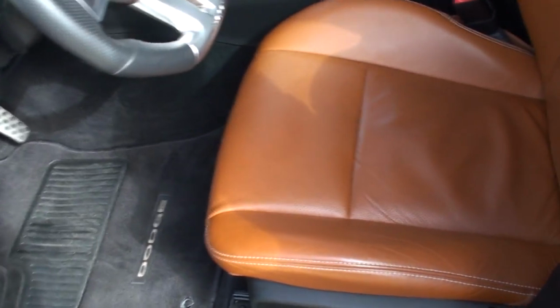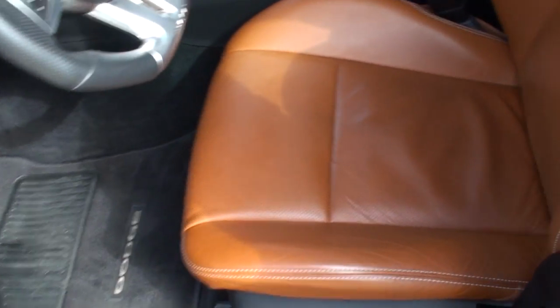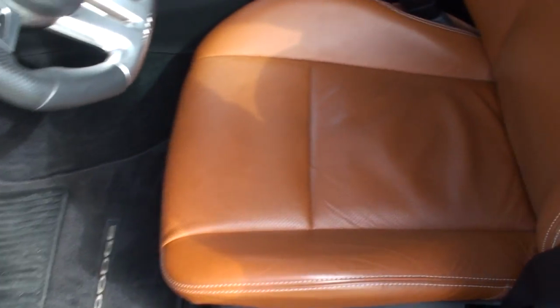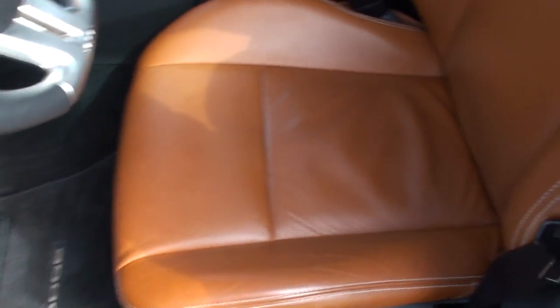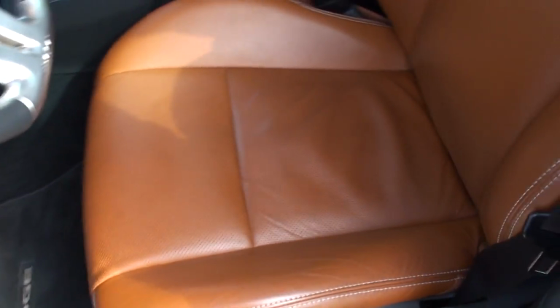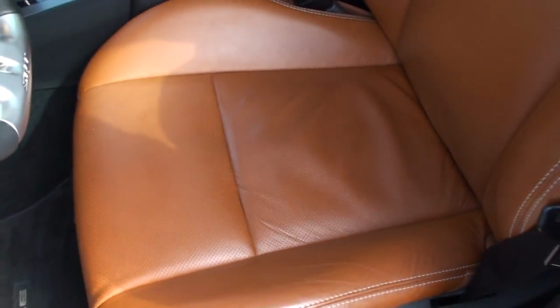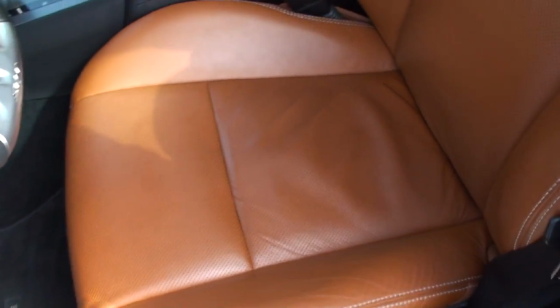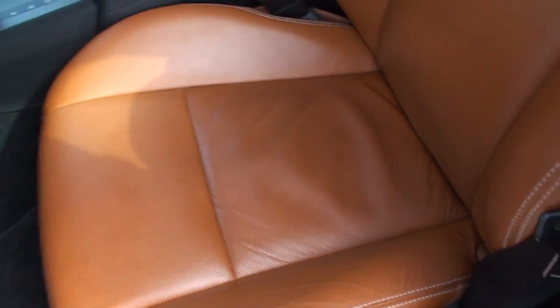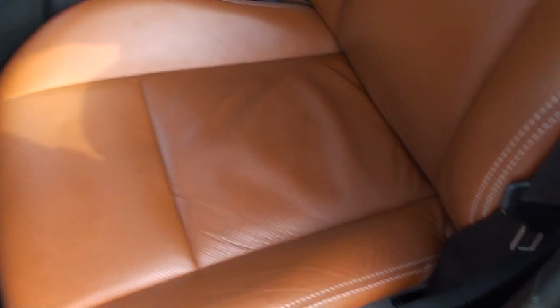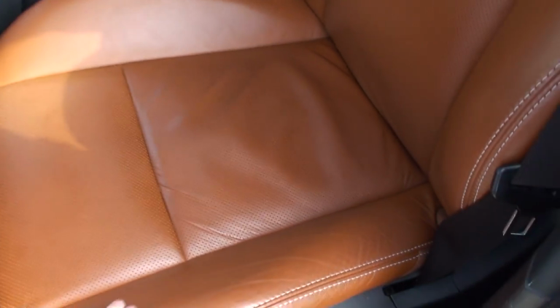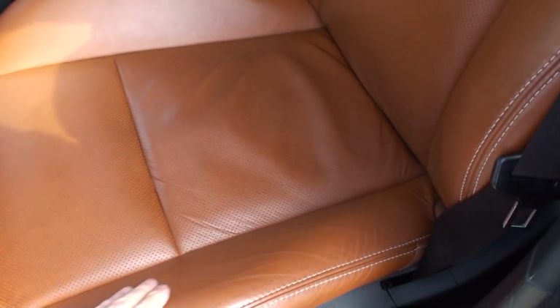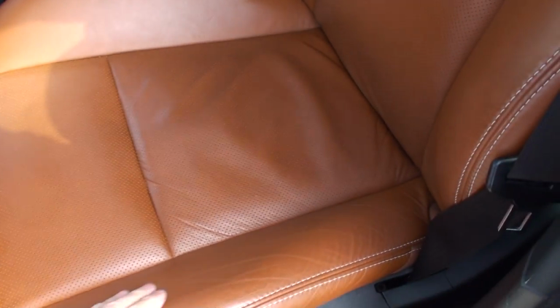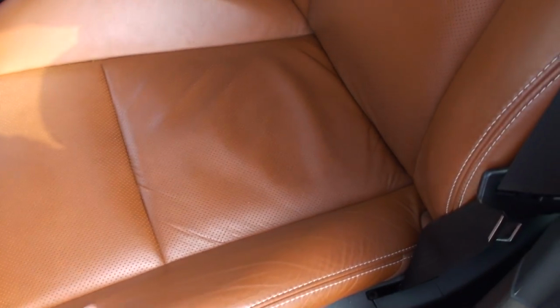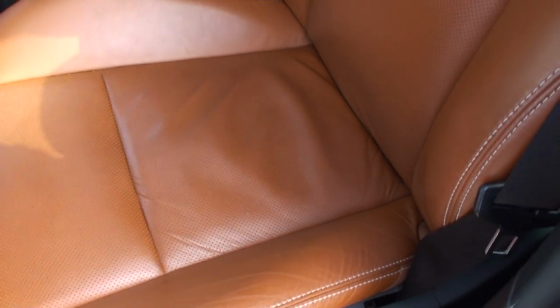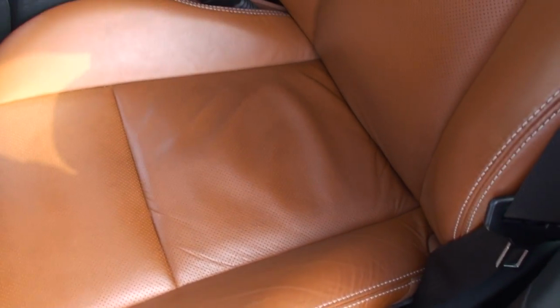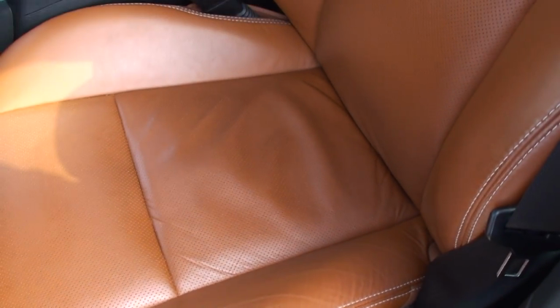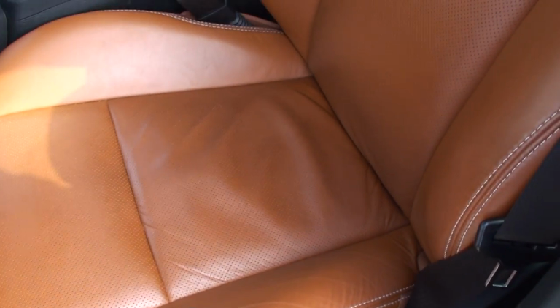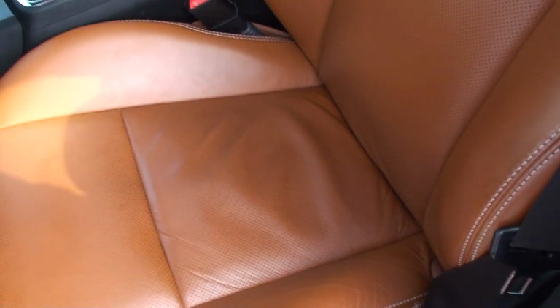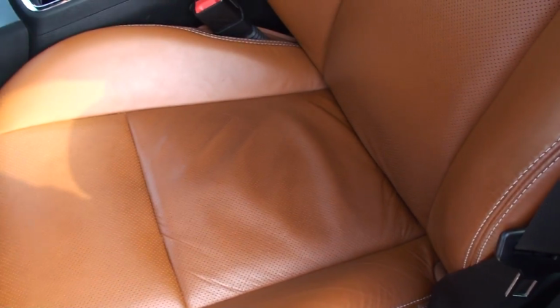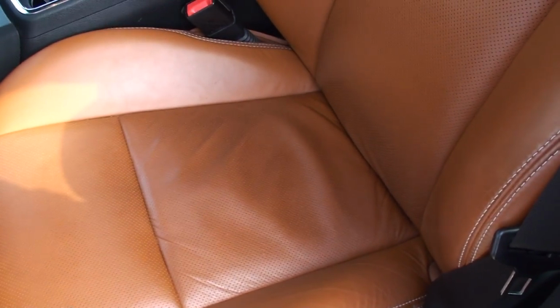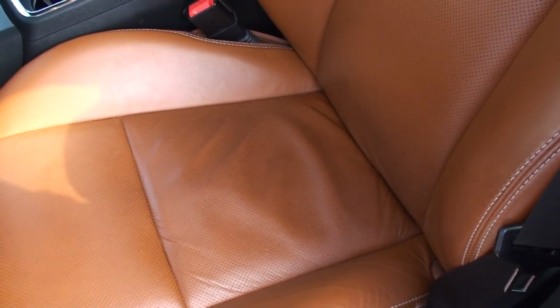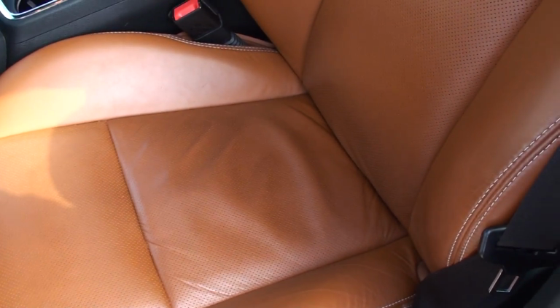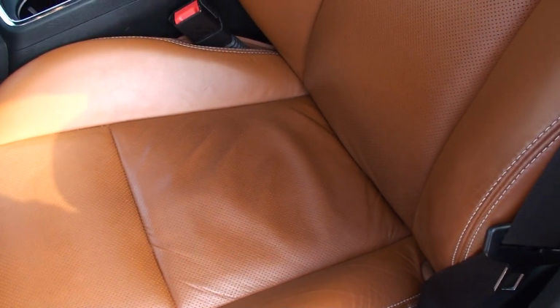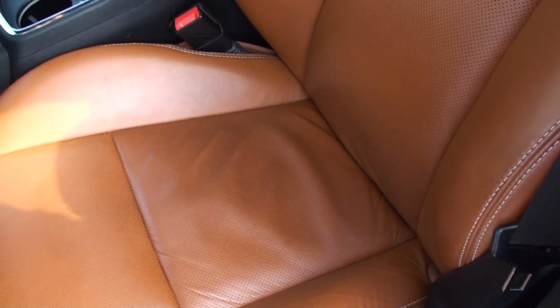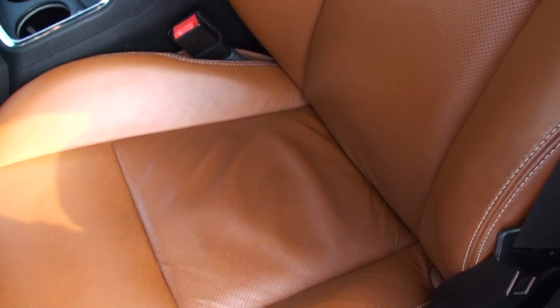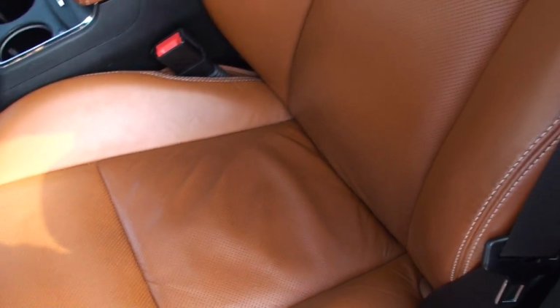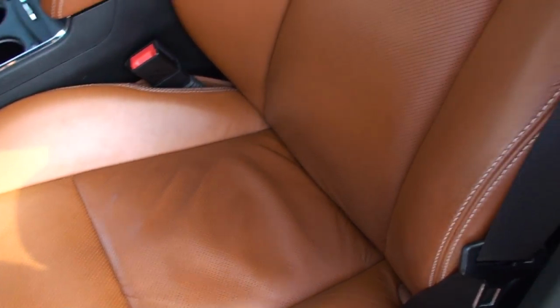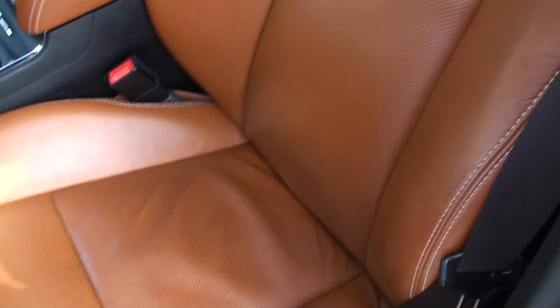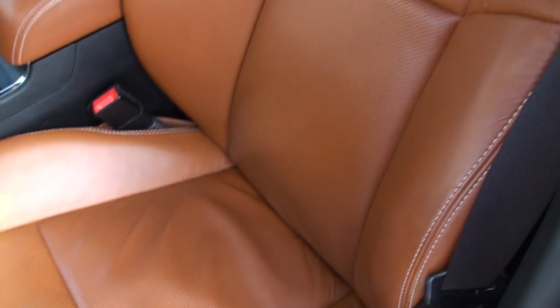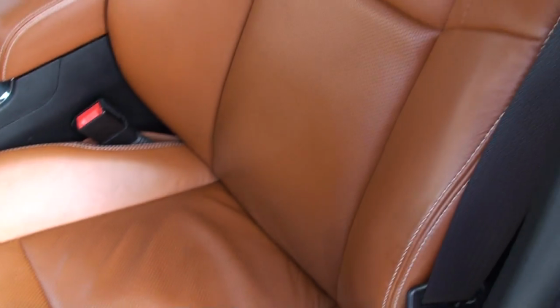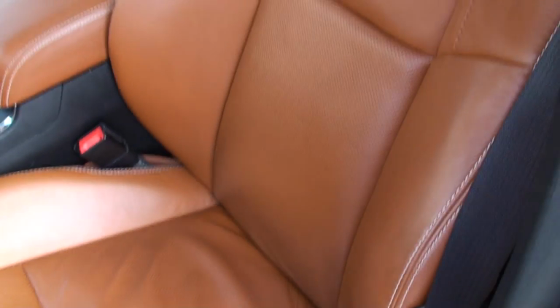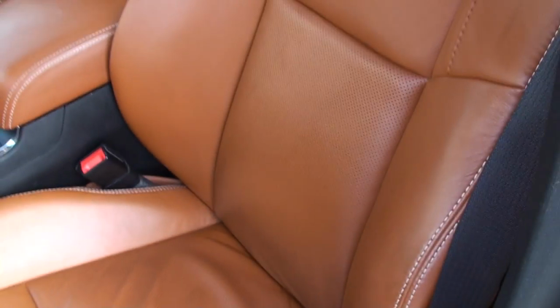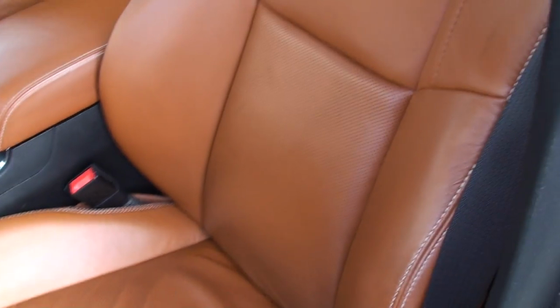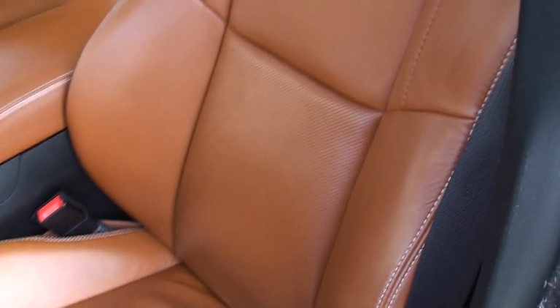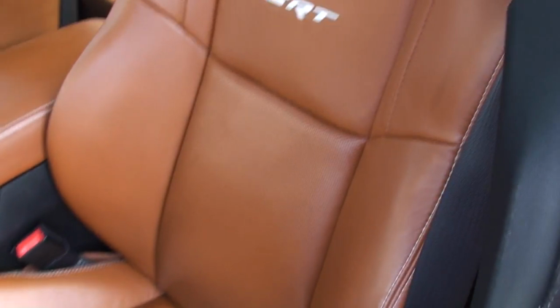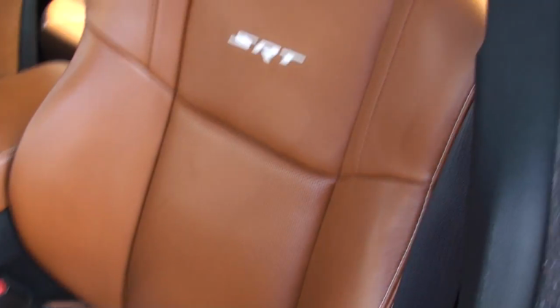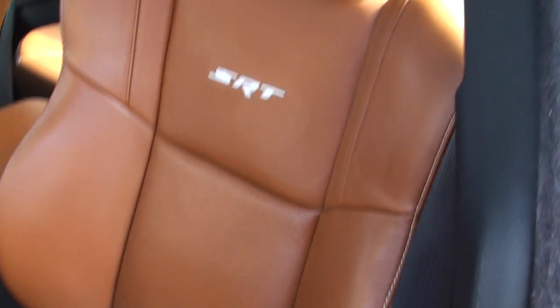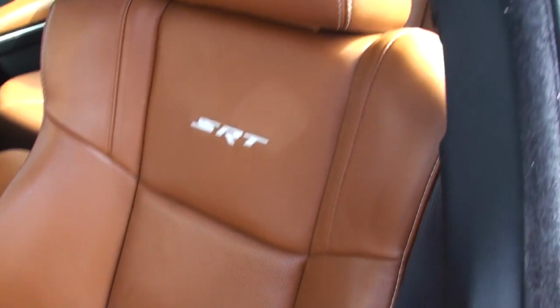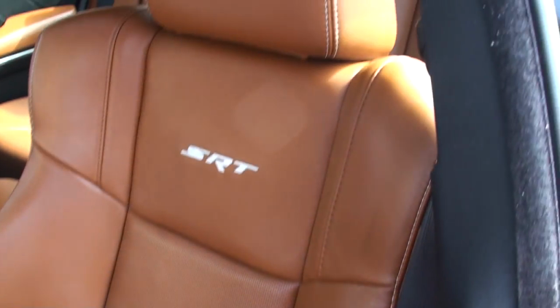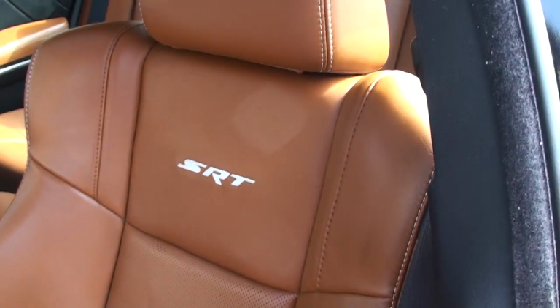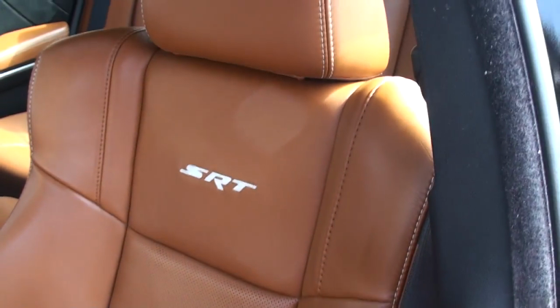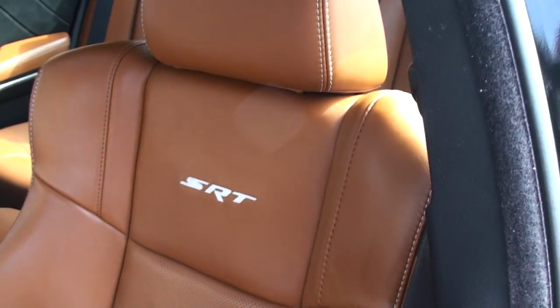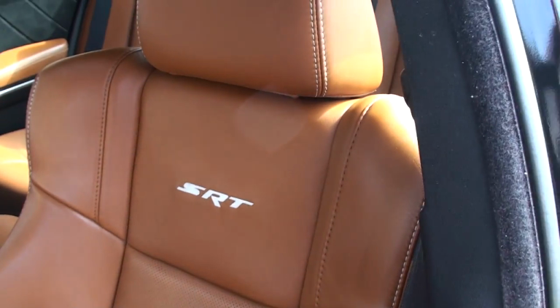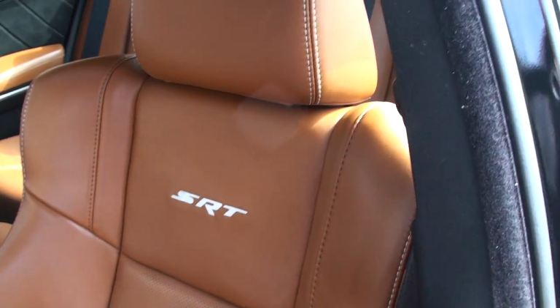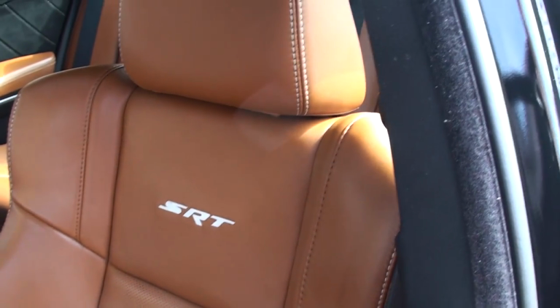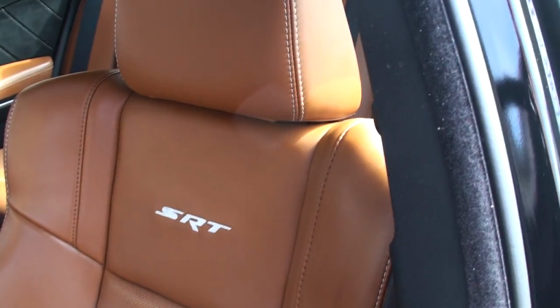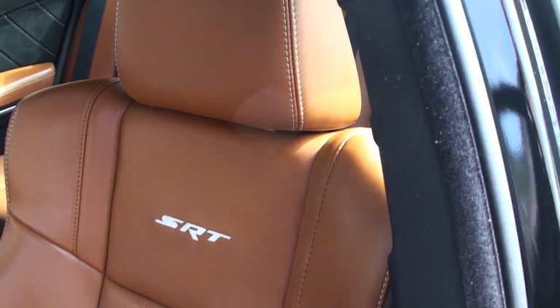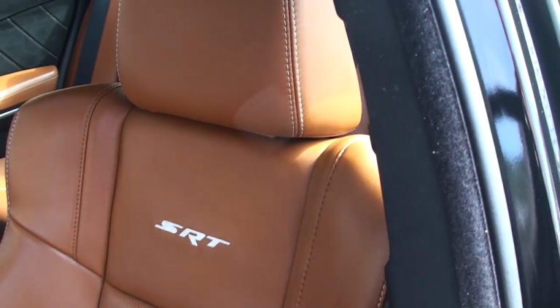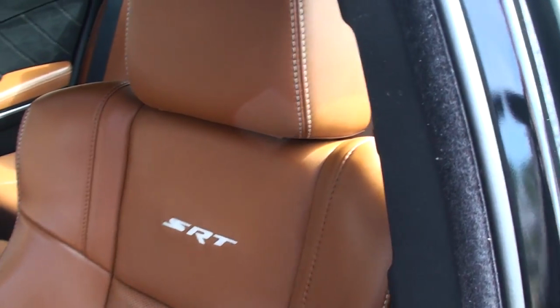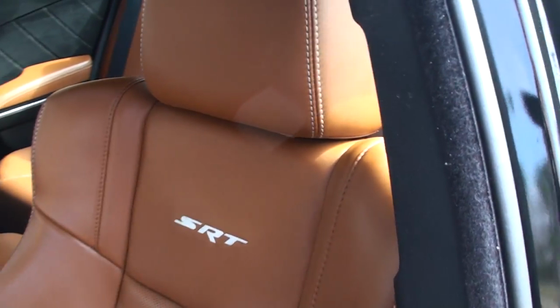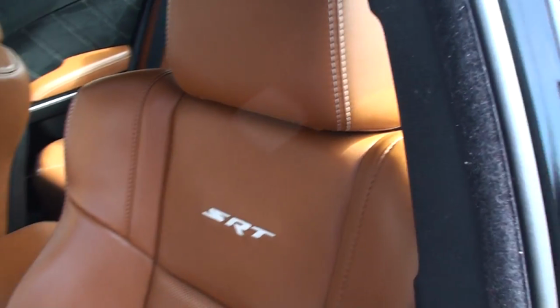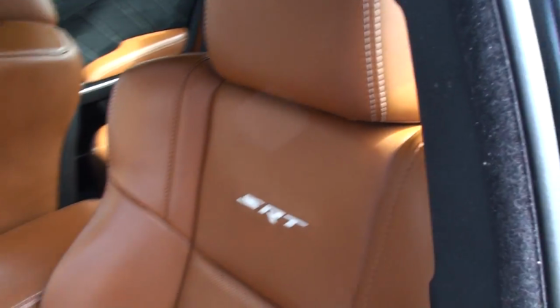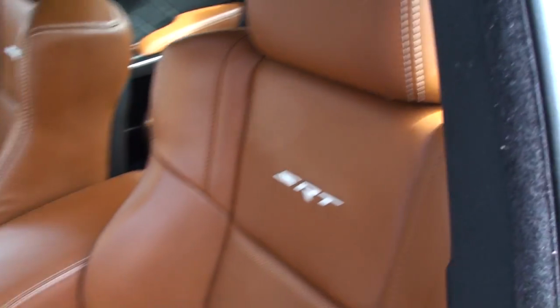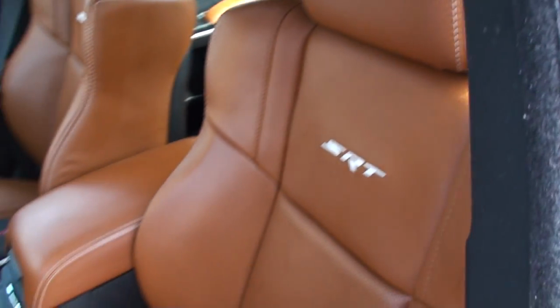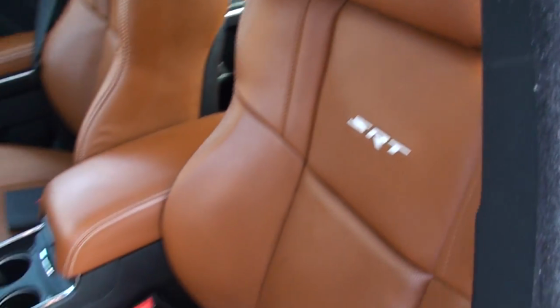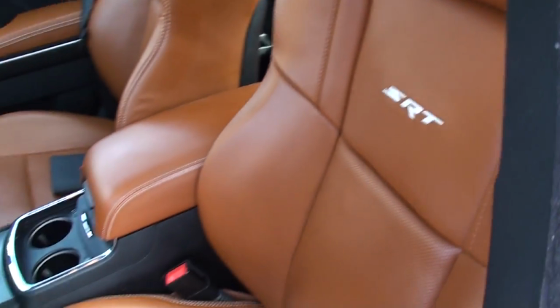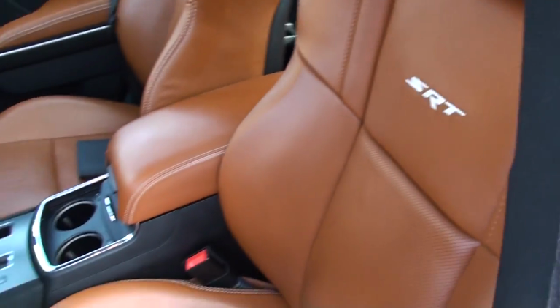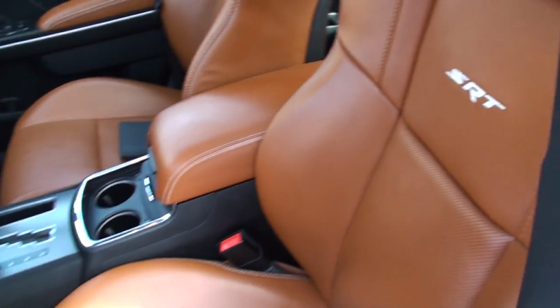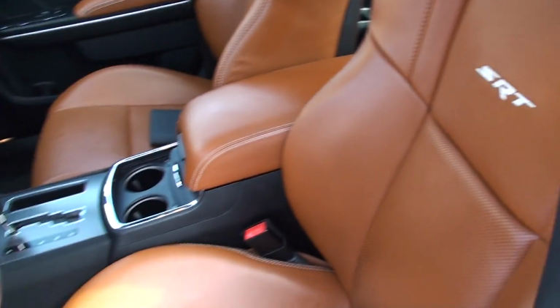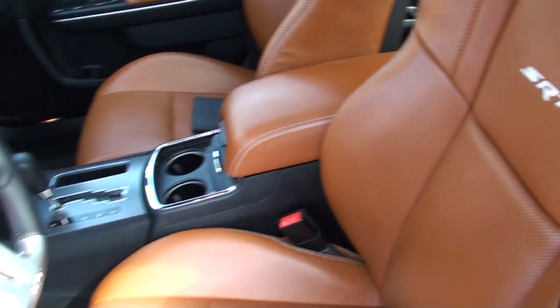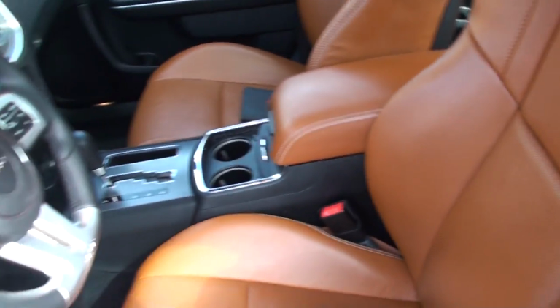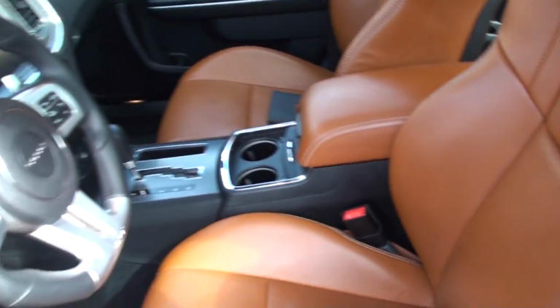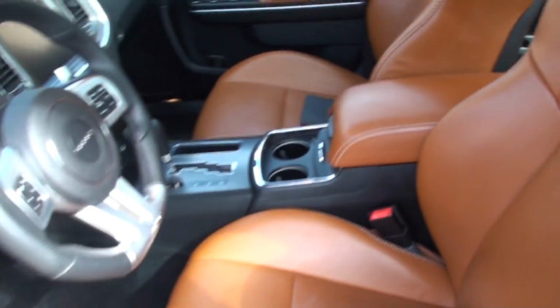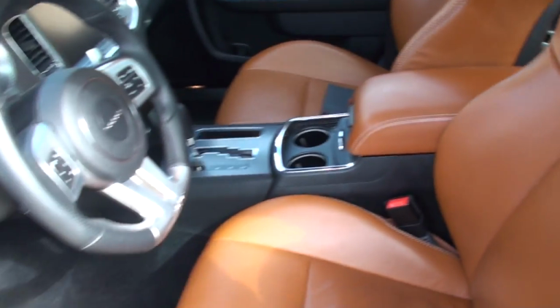It's got nice brown leather with suede inserts. This is not your typical leather — it's real leather, very comfortable. Heated and cooled seats as well.